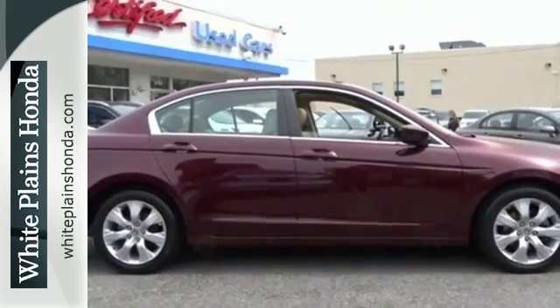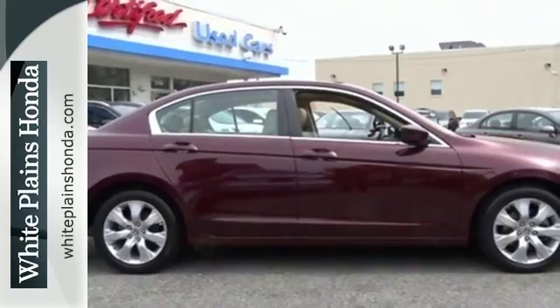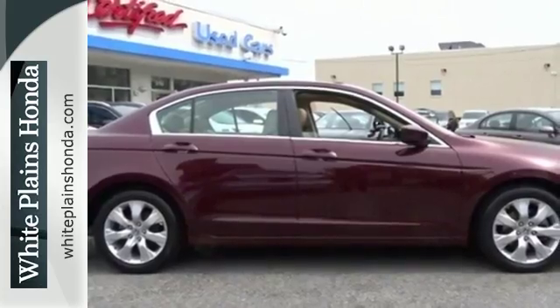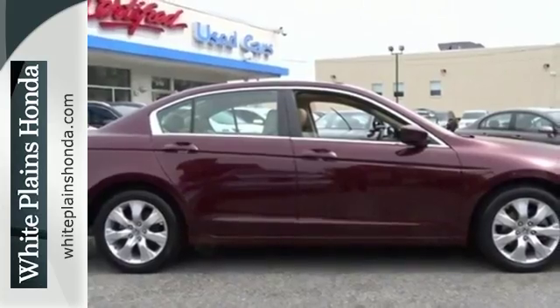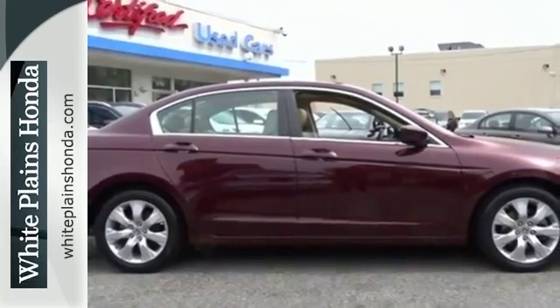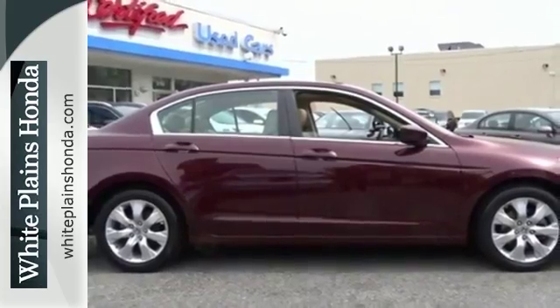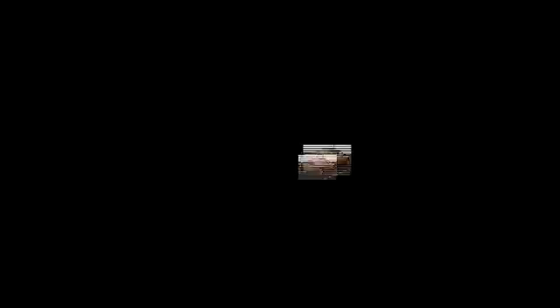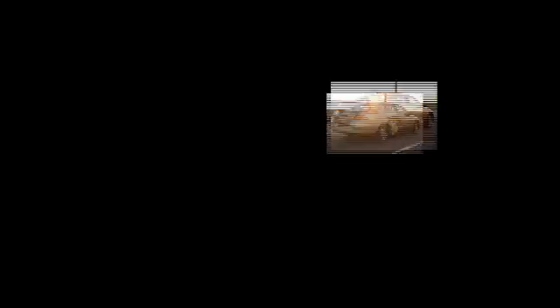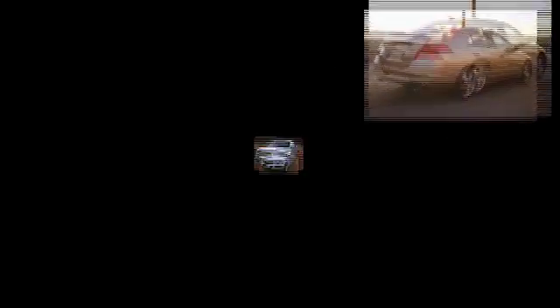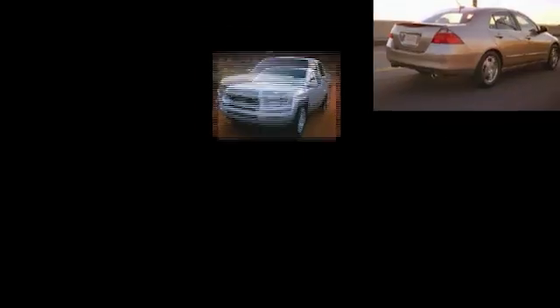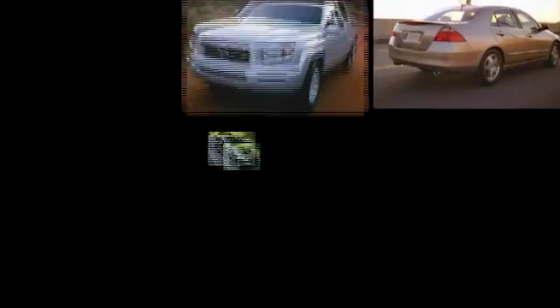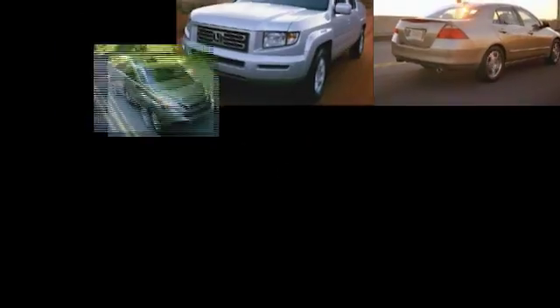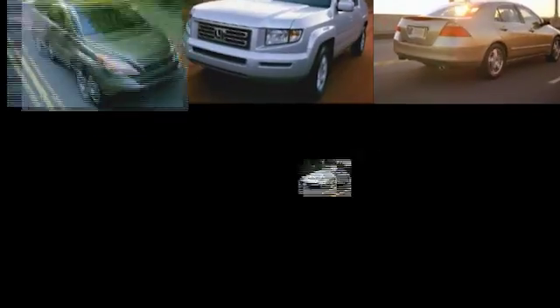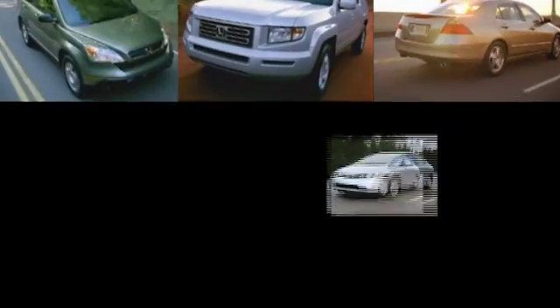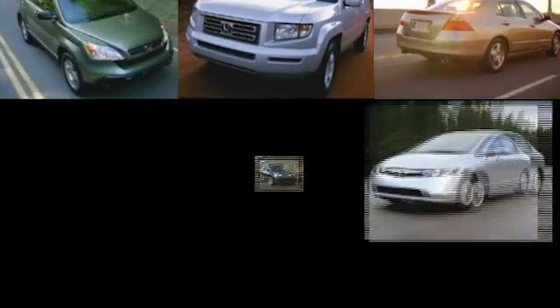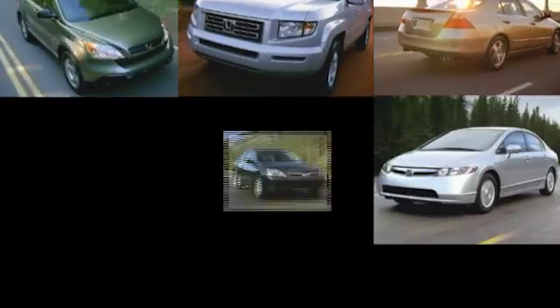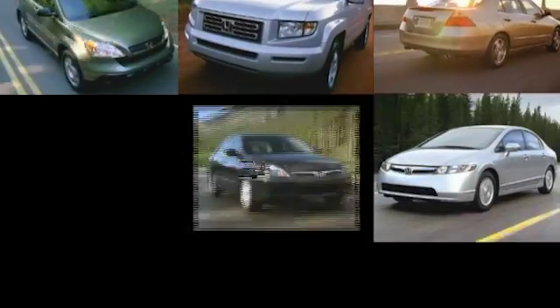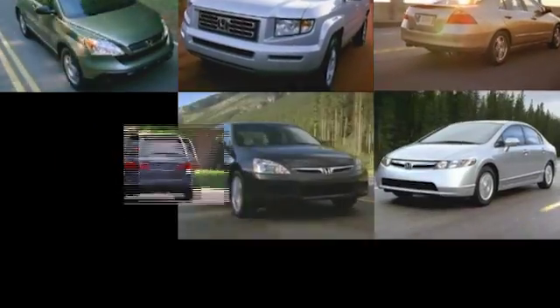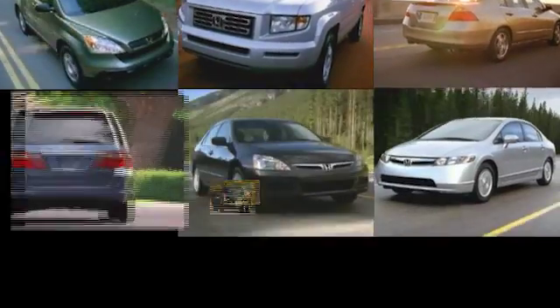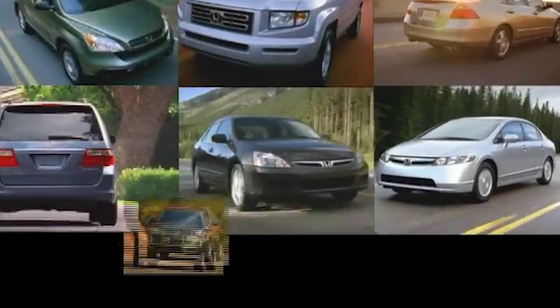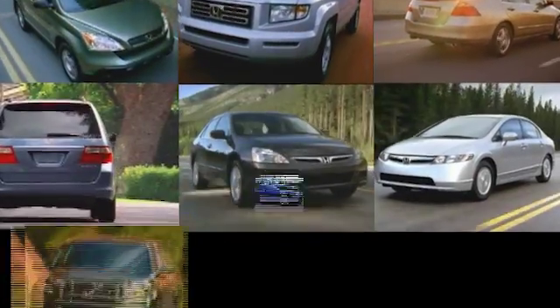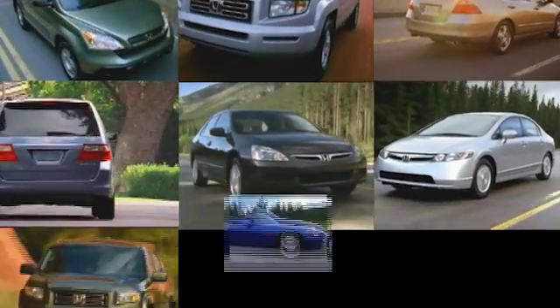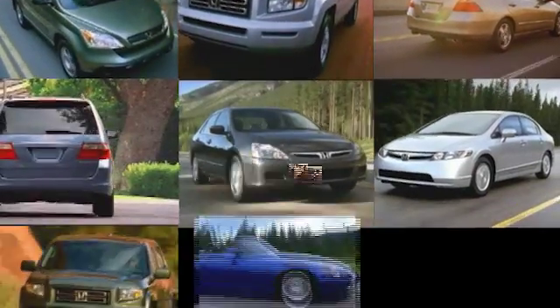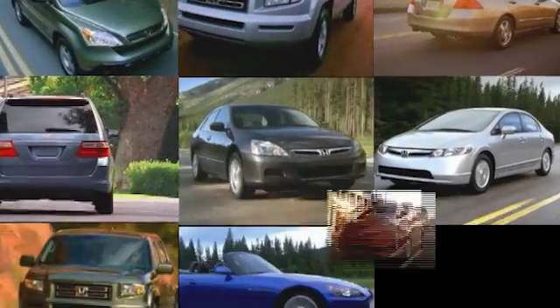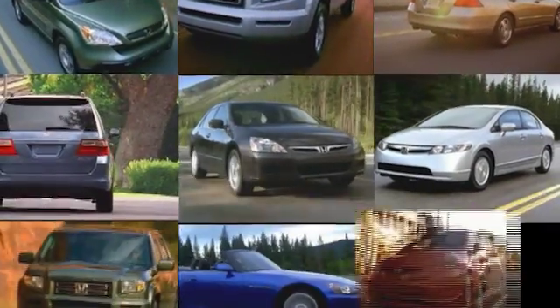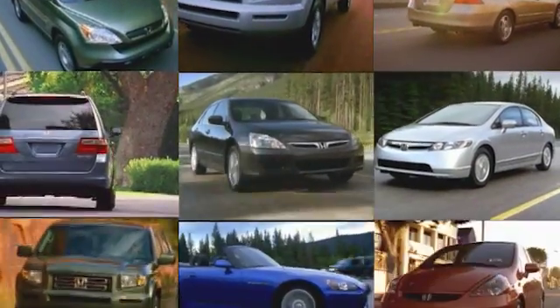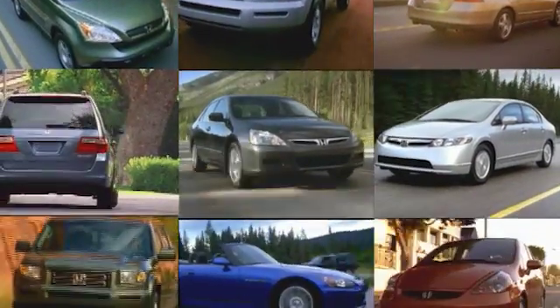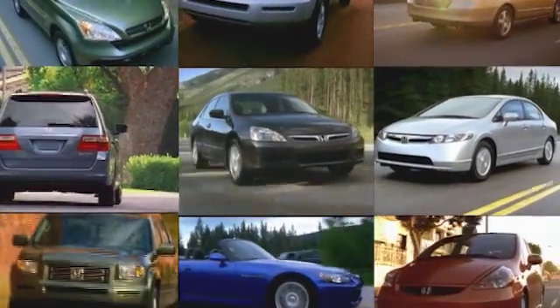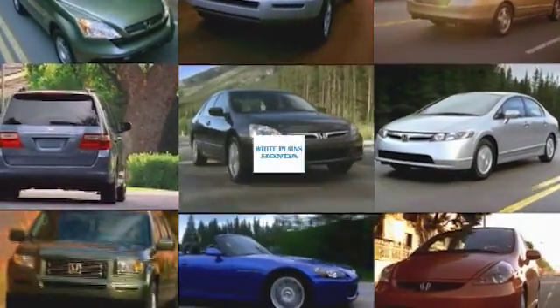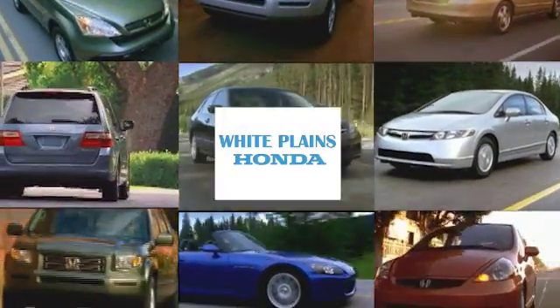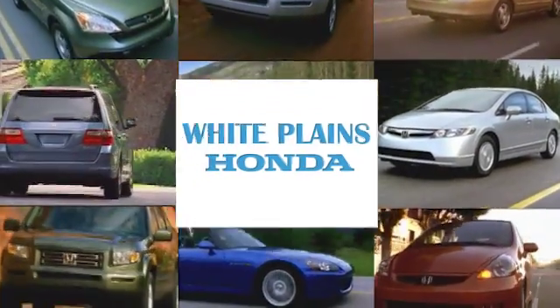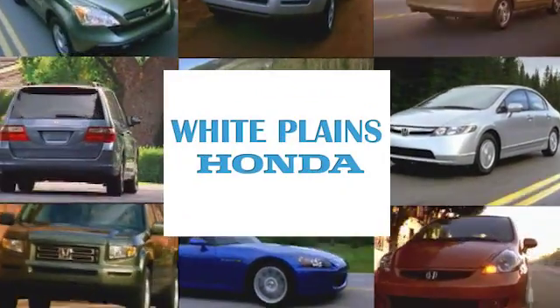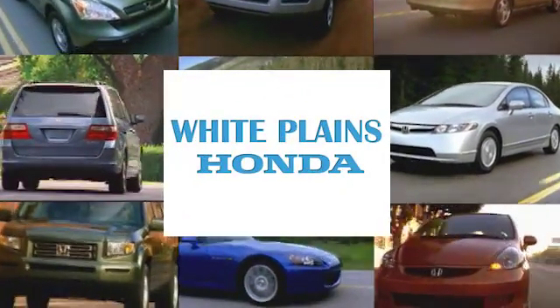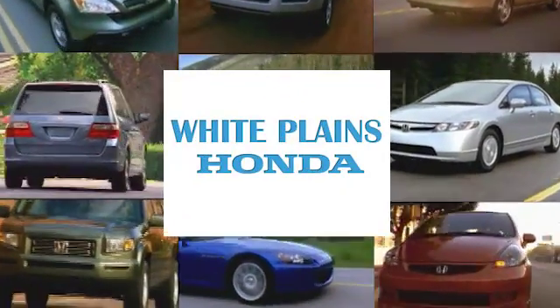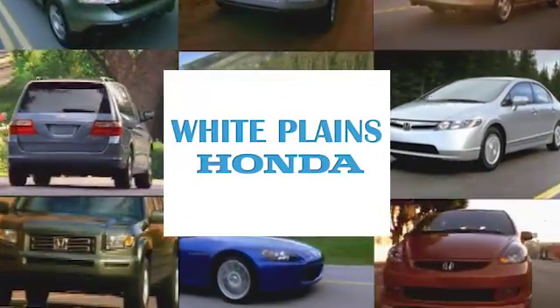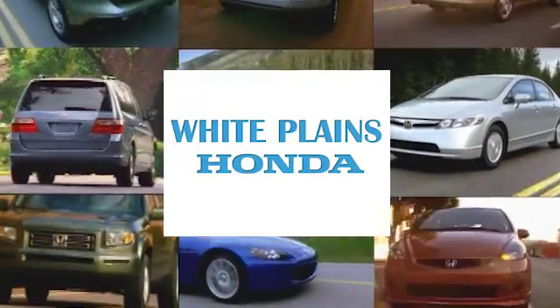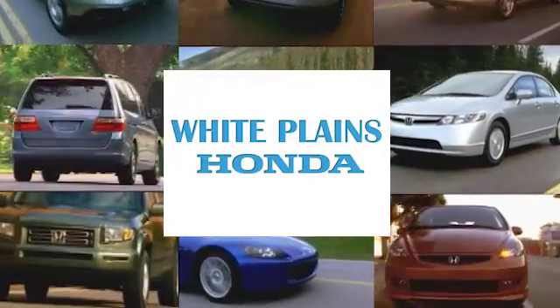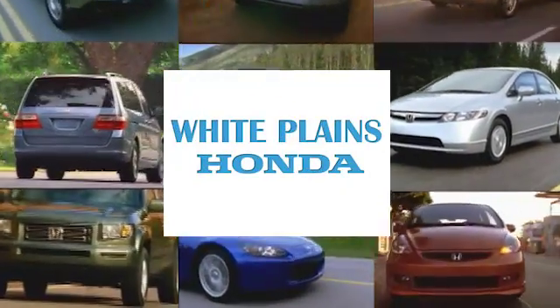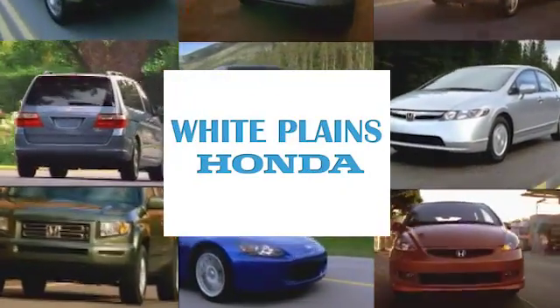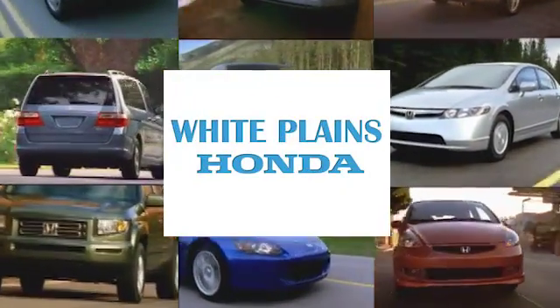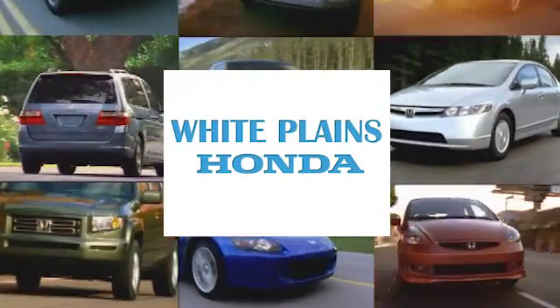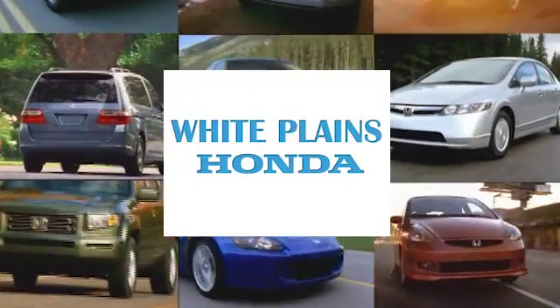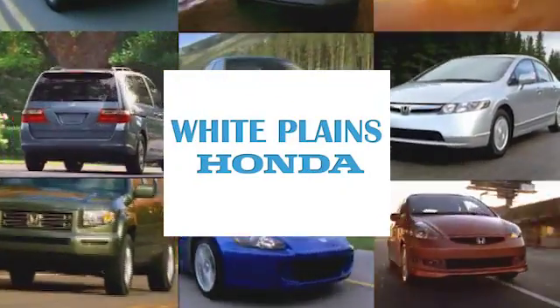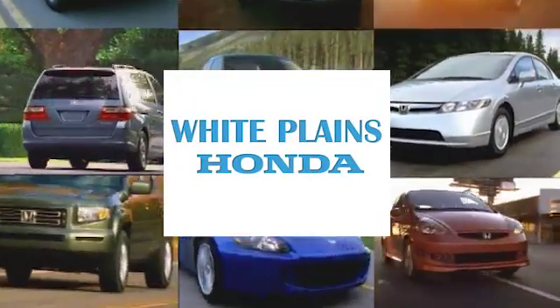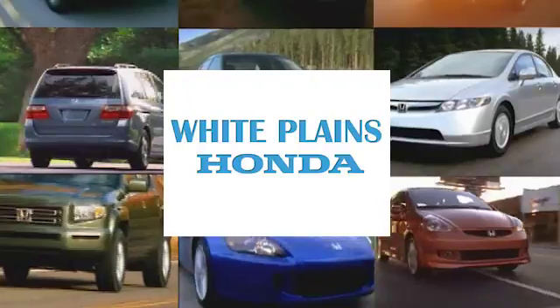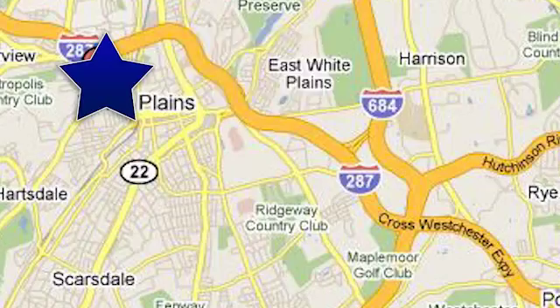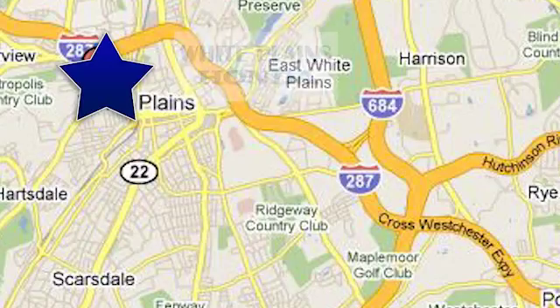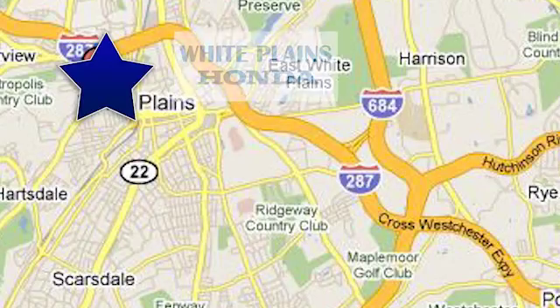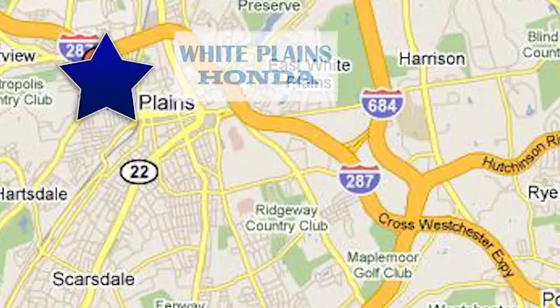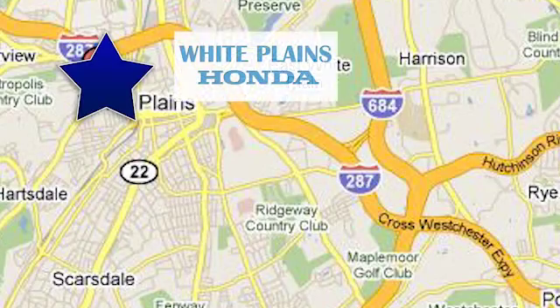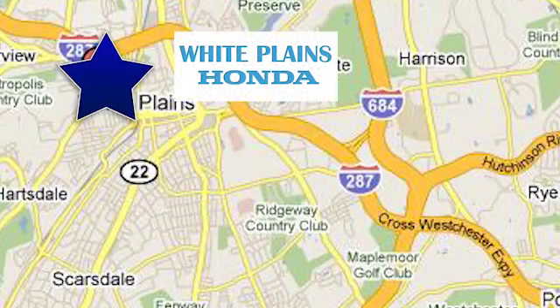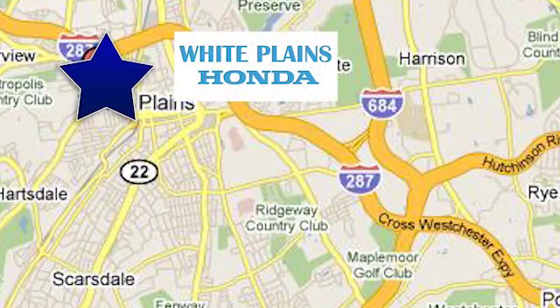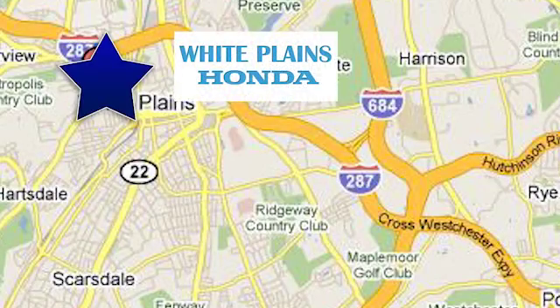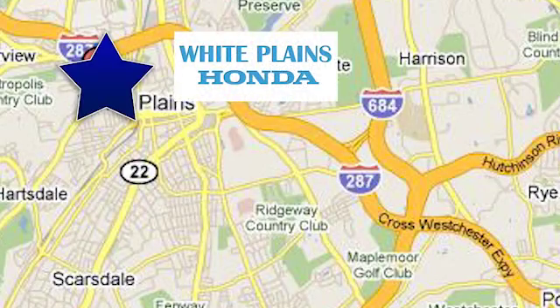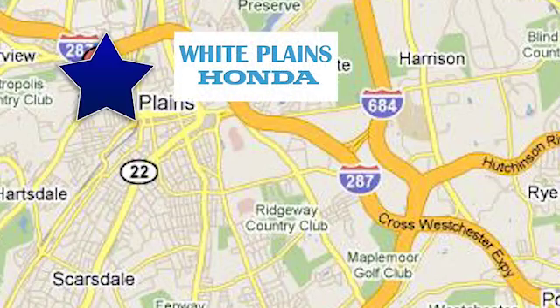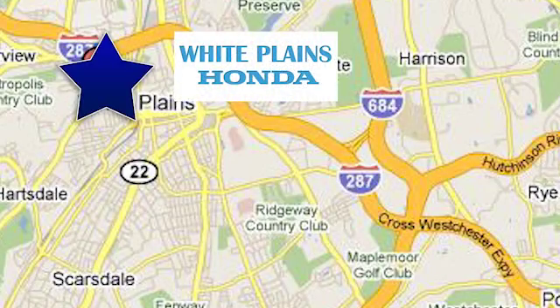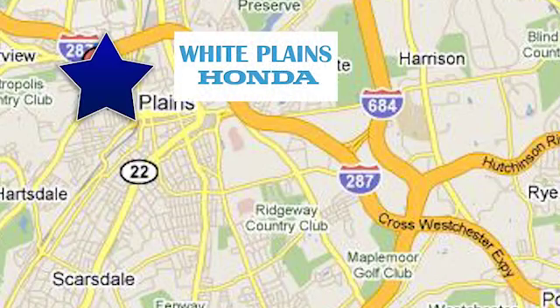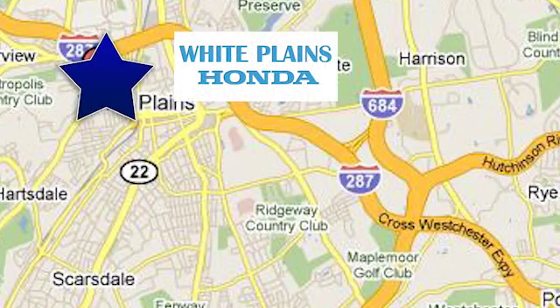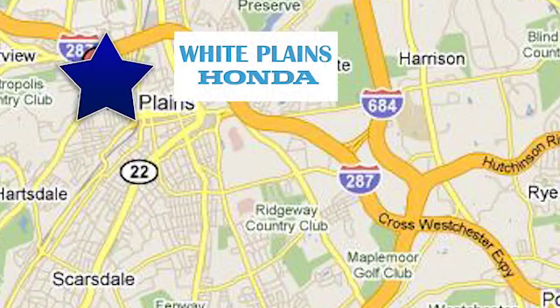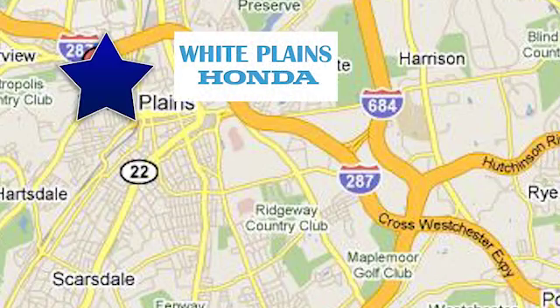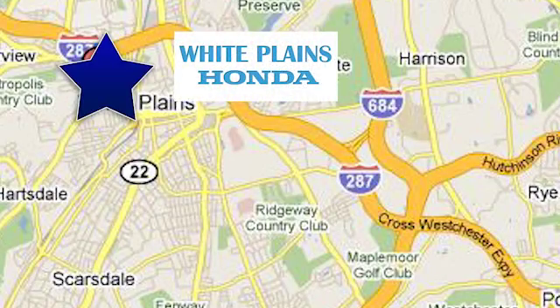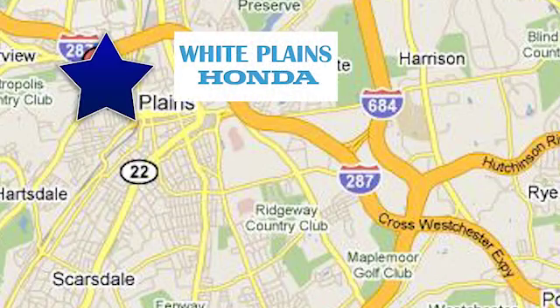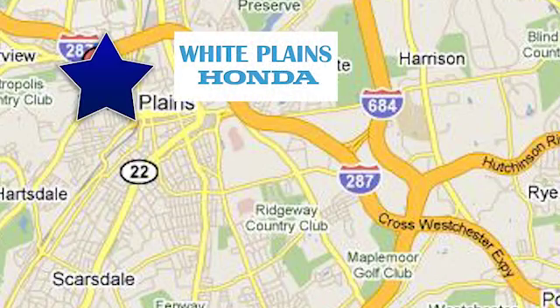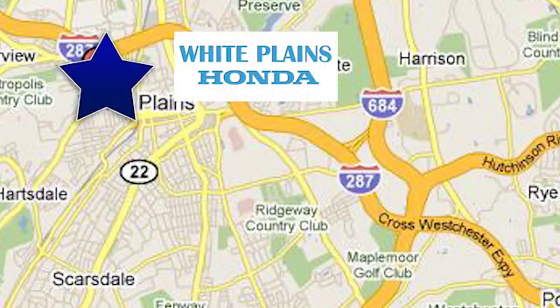With hundreds of vehicles to choose from, we have the new or pre-owned vehicle you're looking for at White Plains Honda. Call or stop in today.